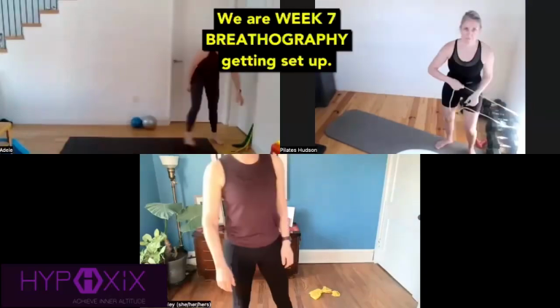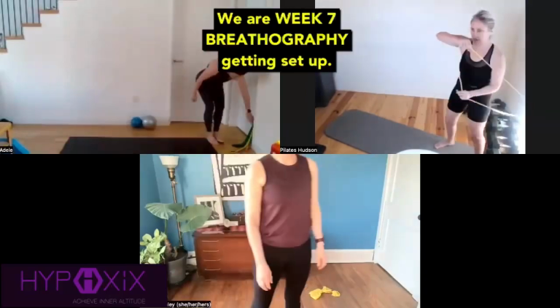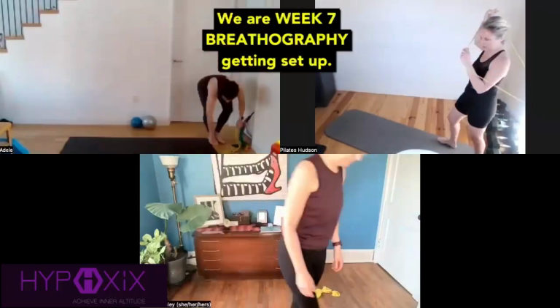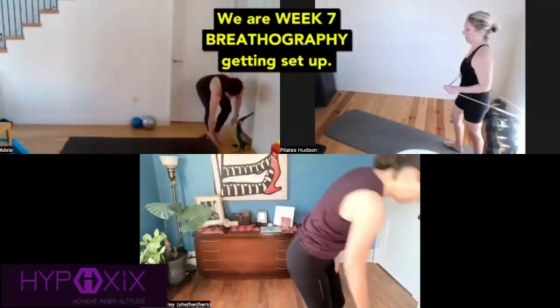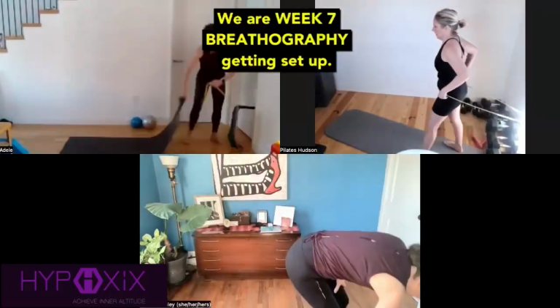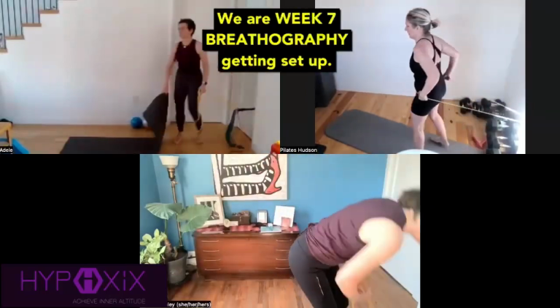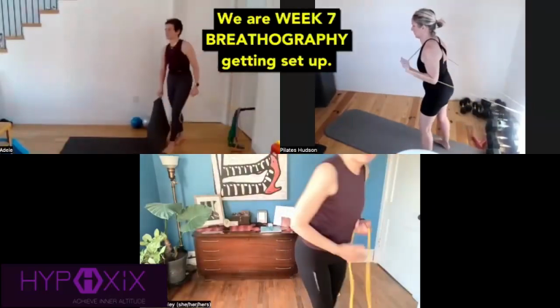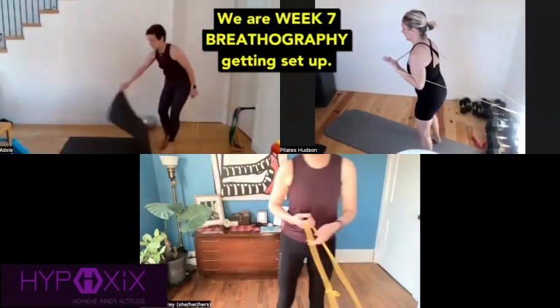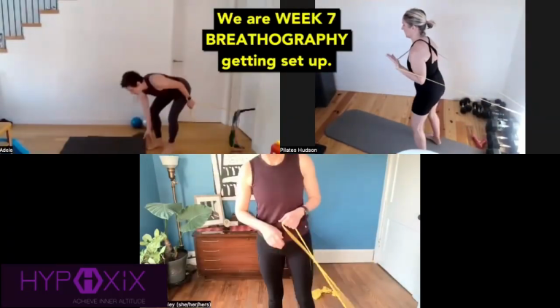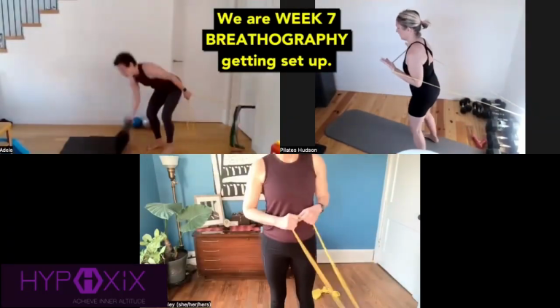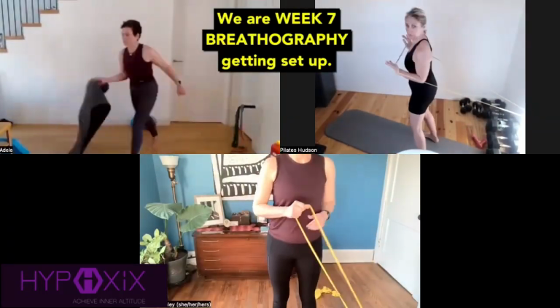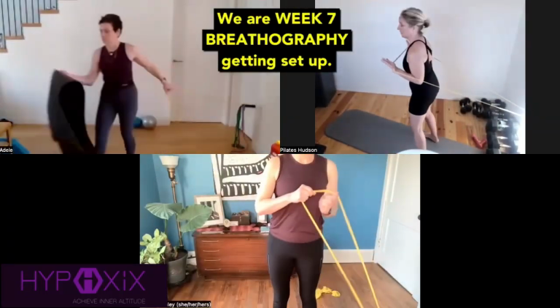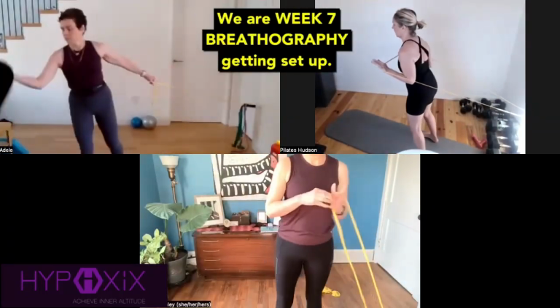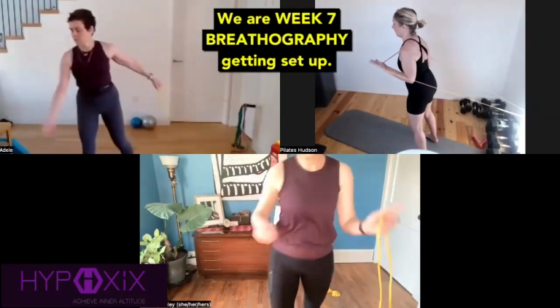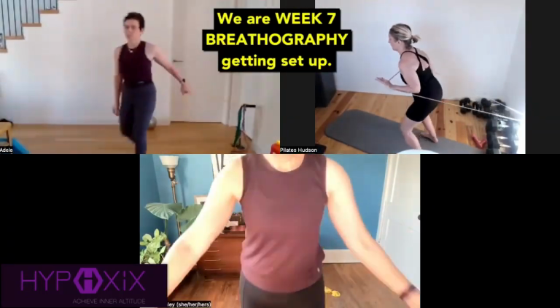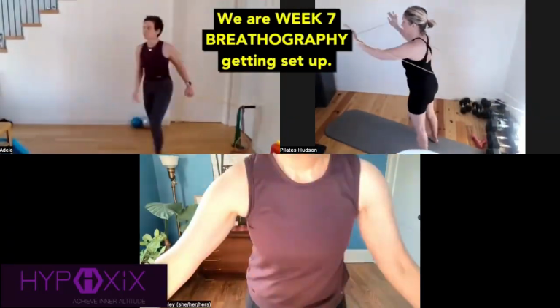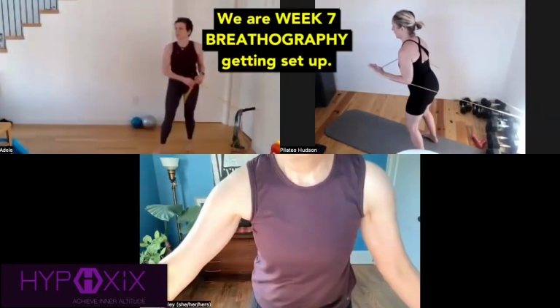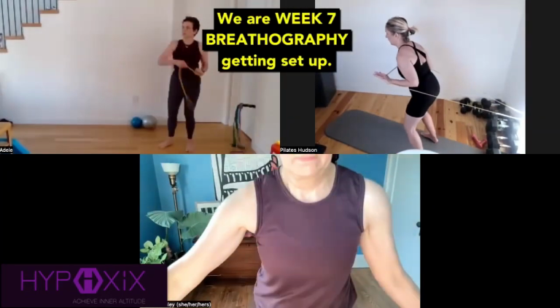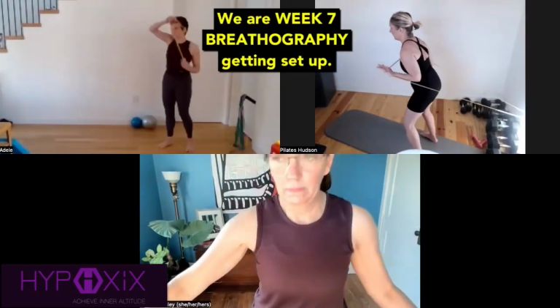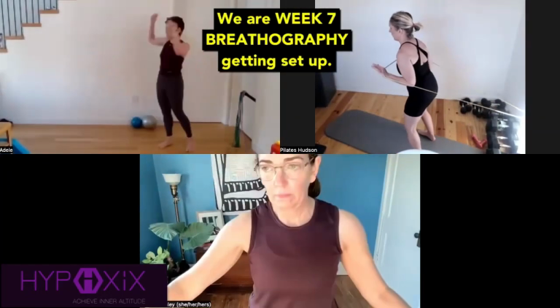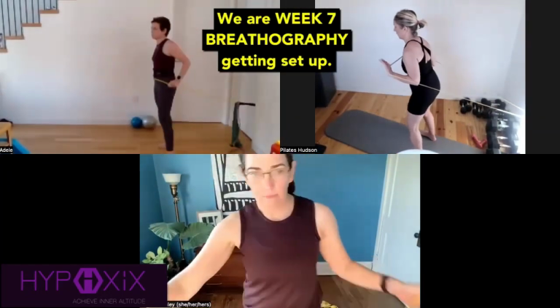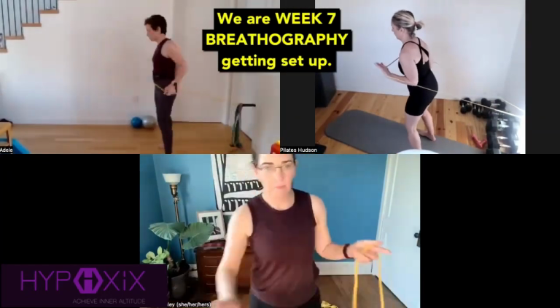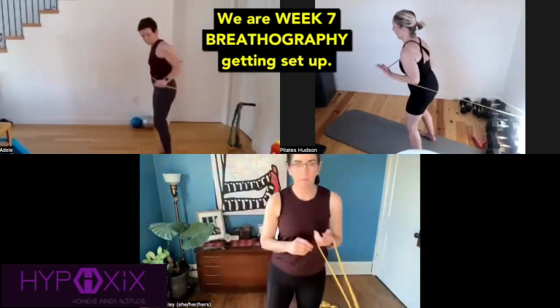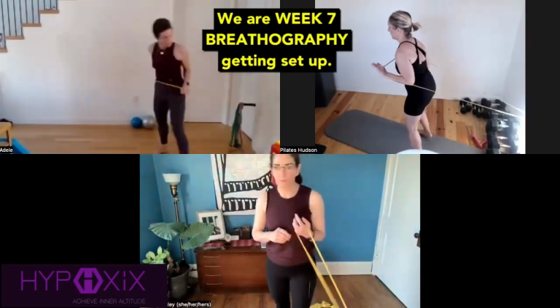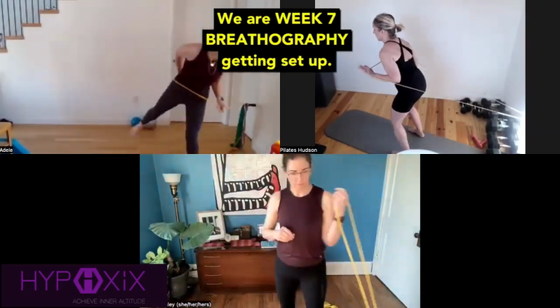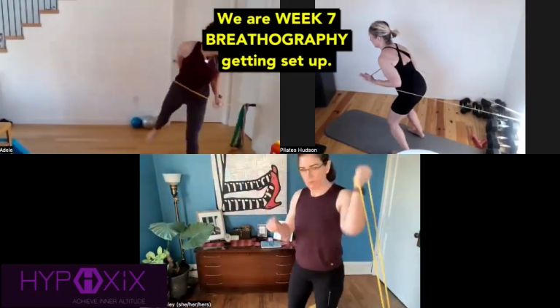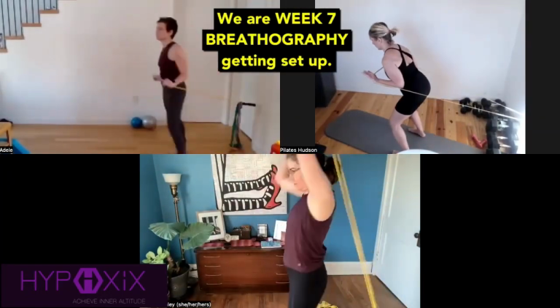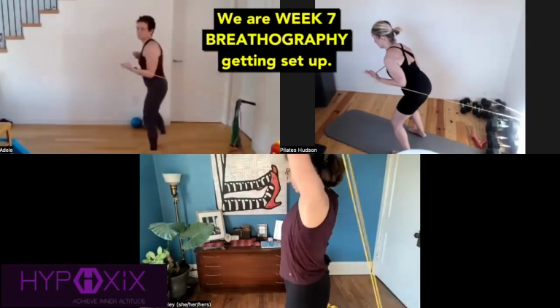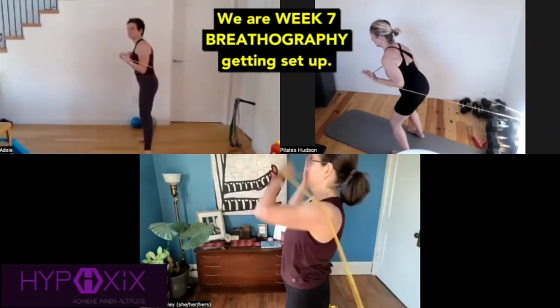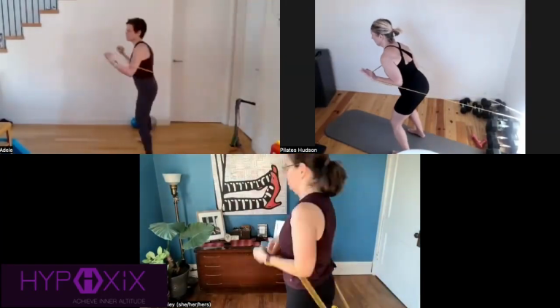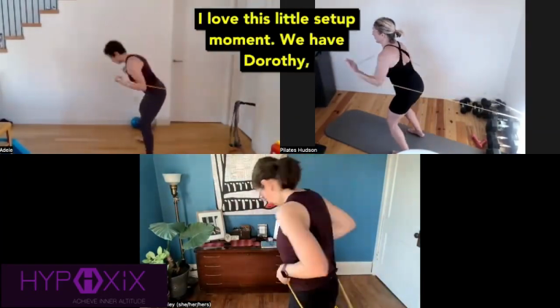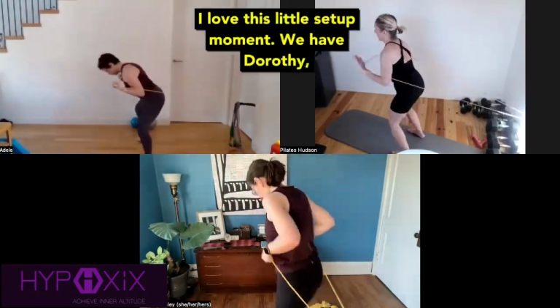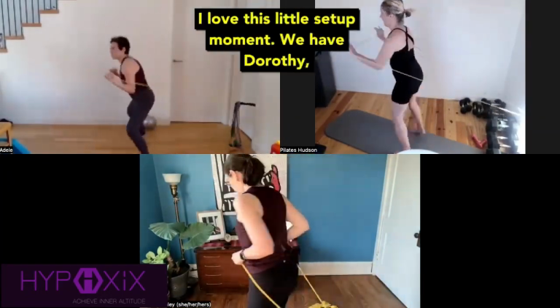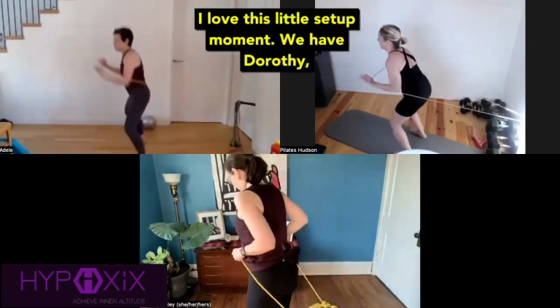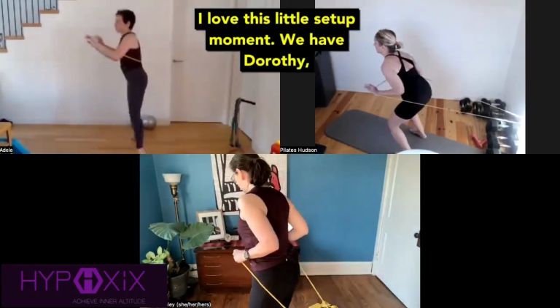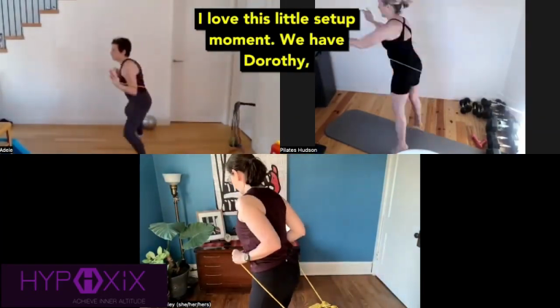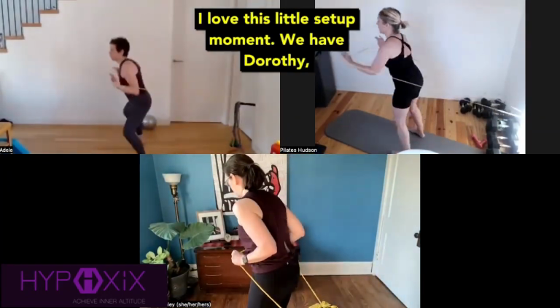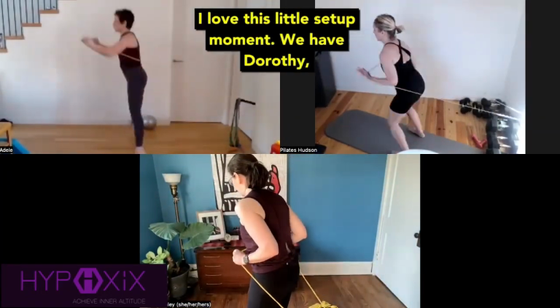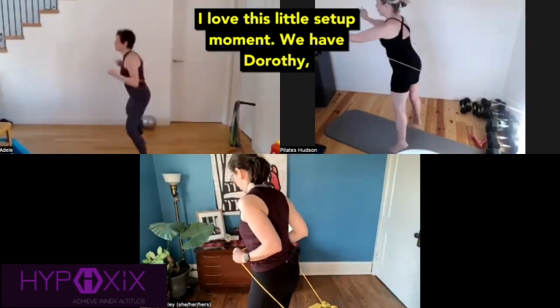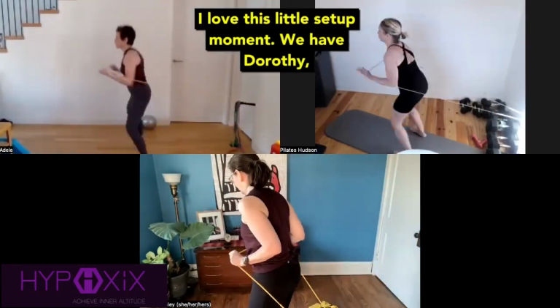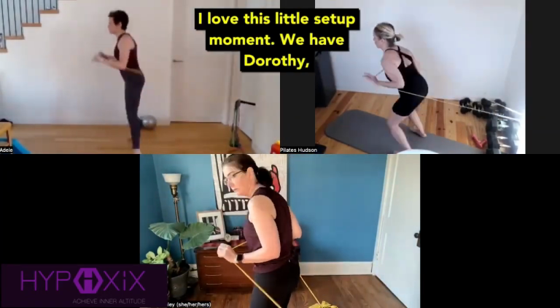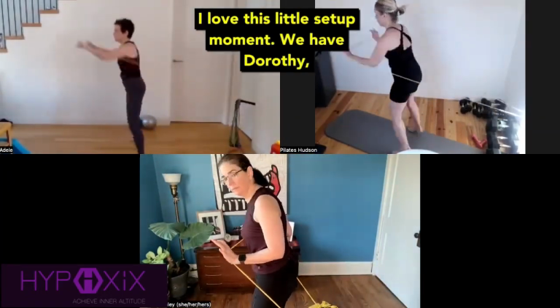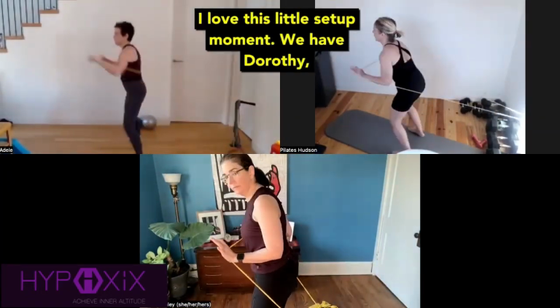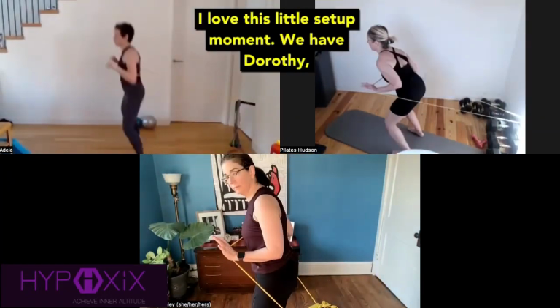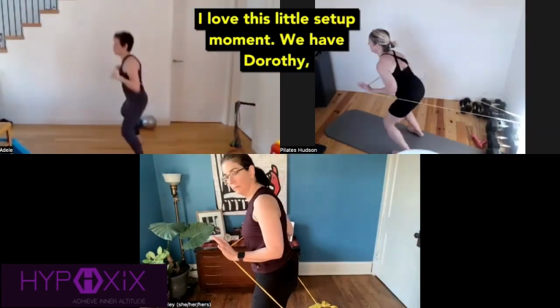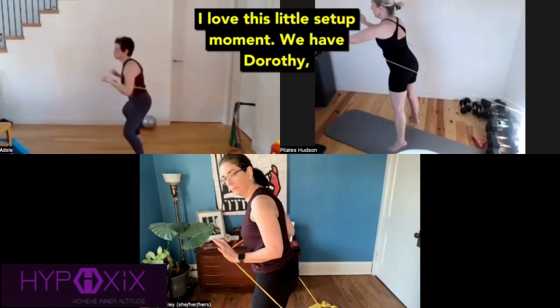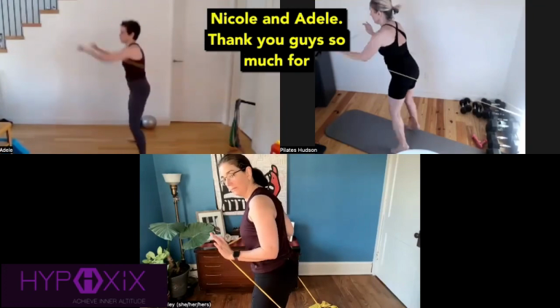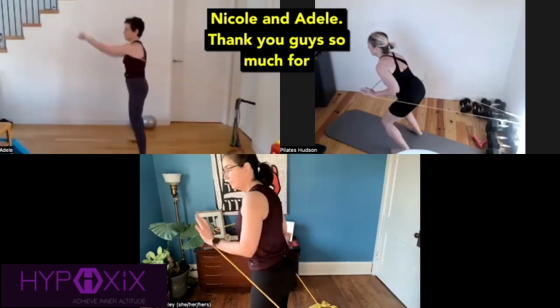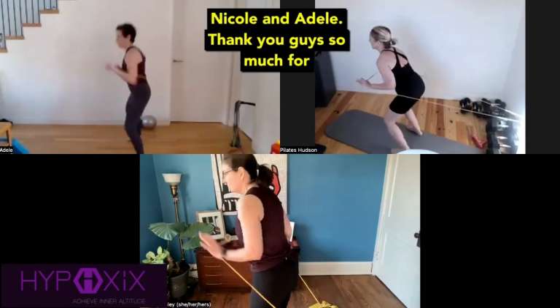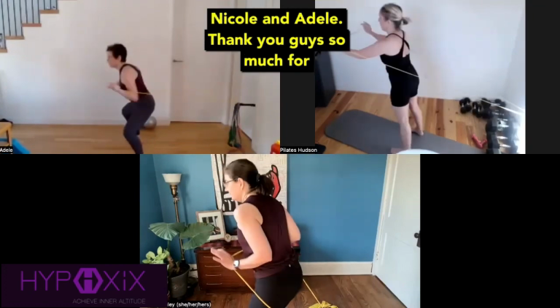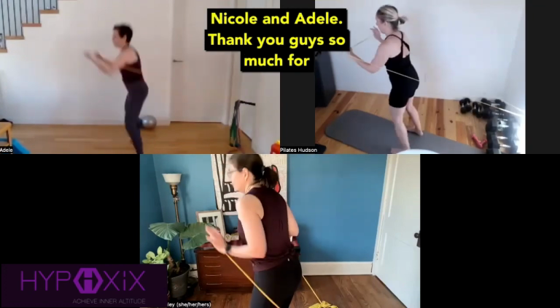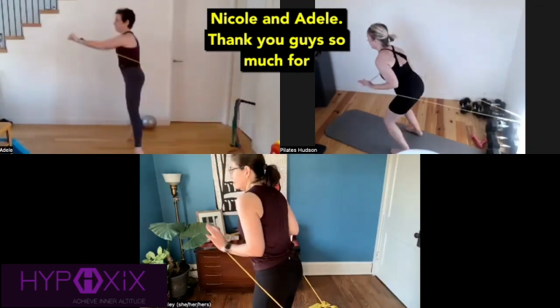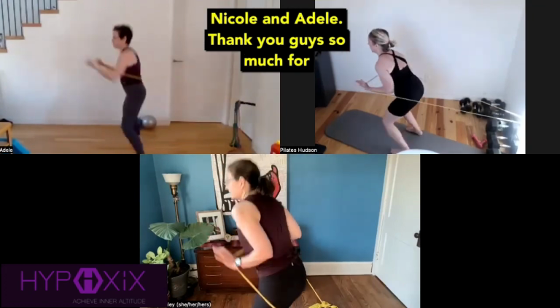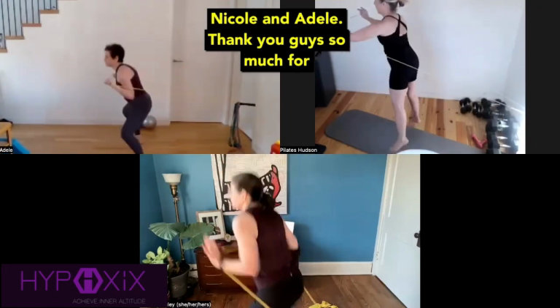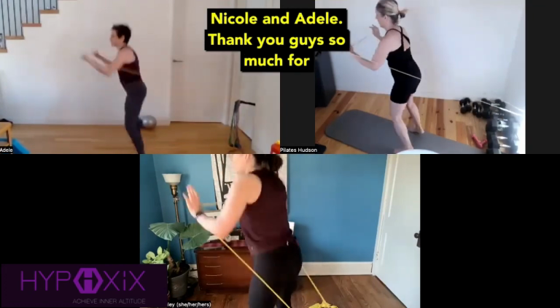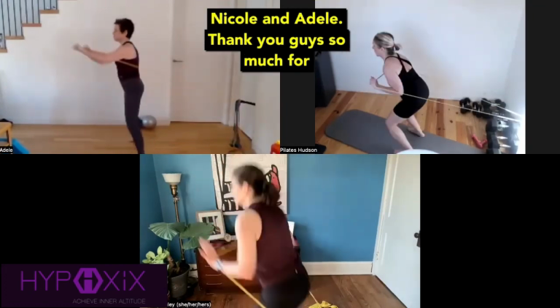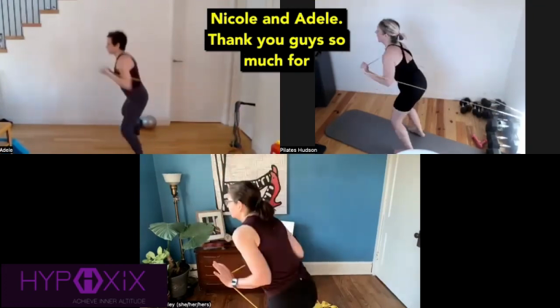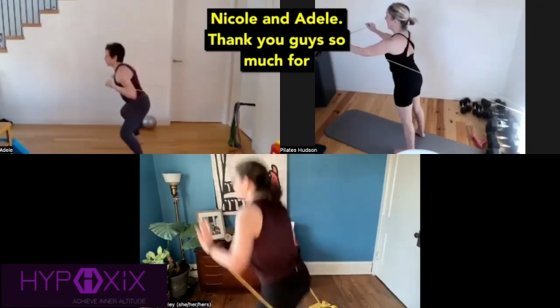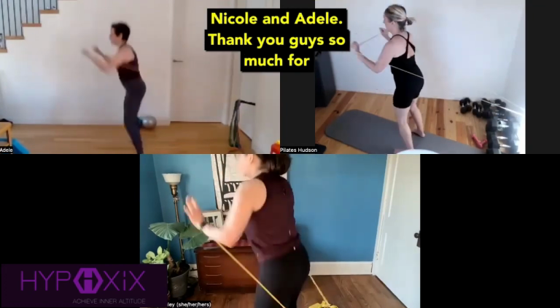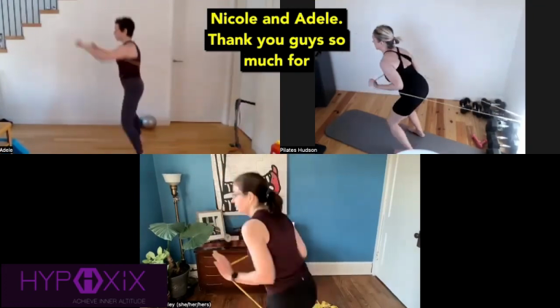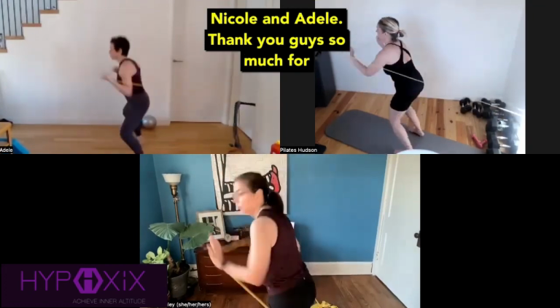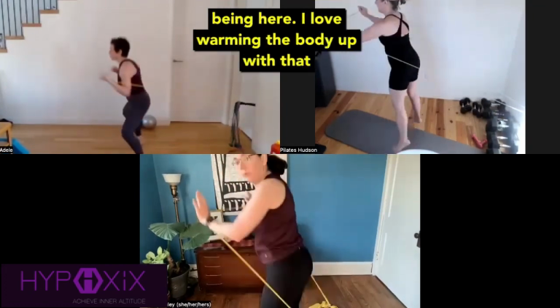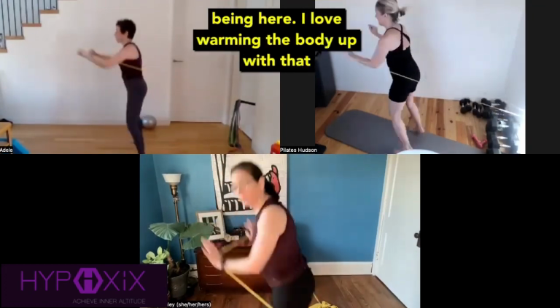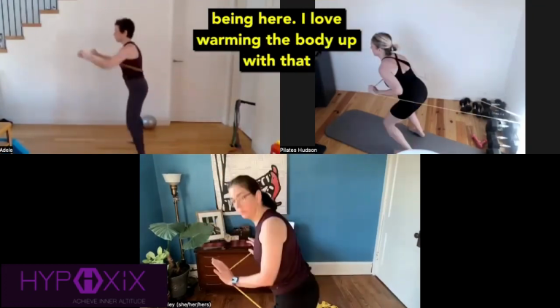We are week seven breathography, getting set up. I love this little setup moment. We have Dorothy, Nicole, and Adele. Thank you guys so much for being here.